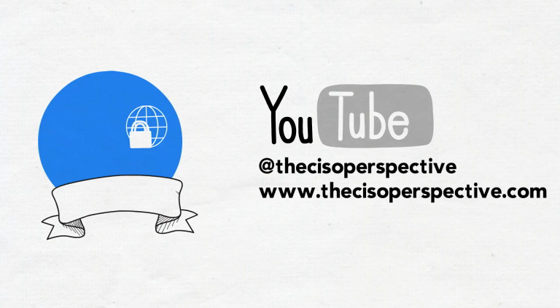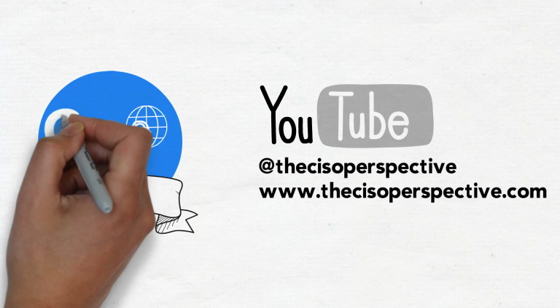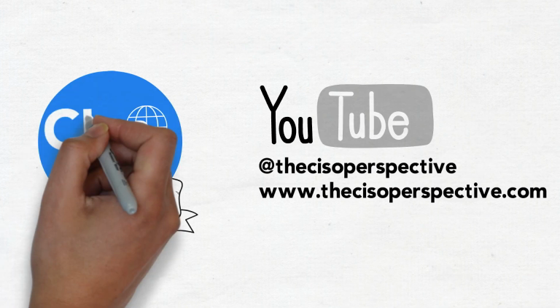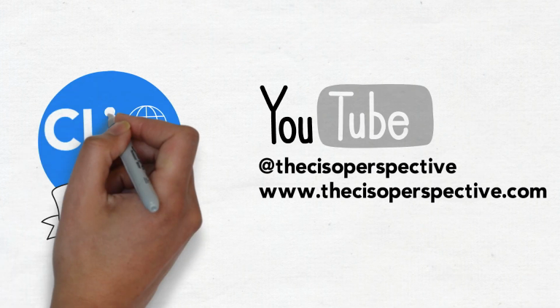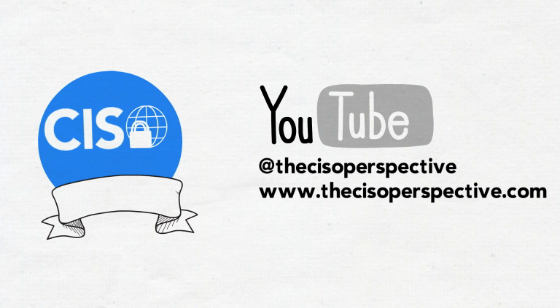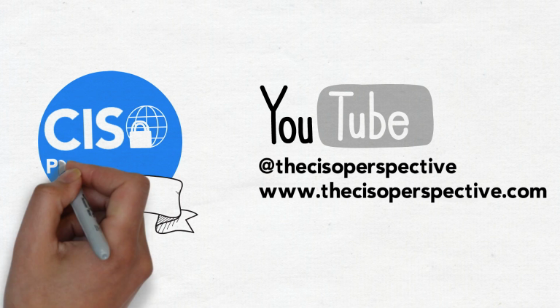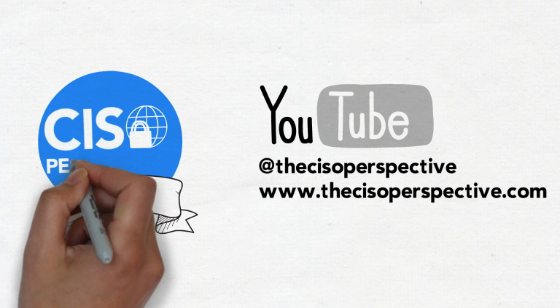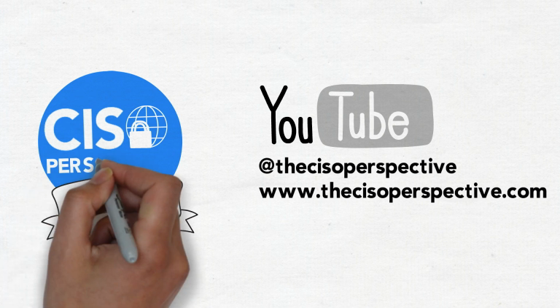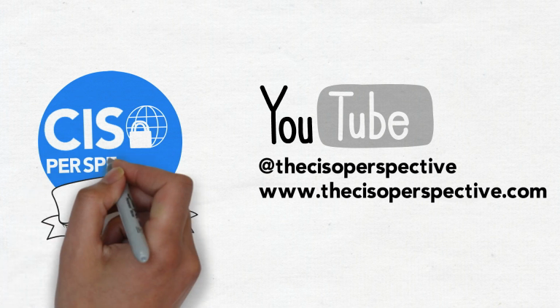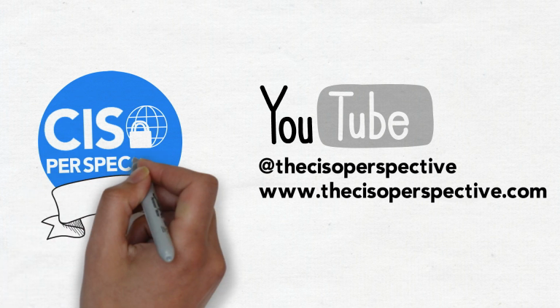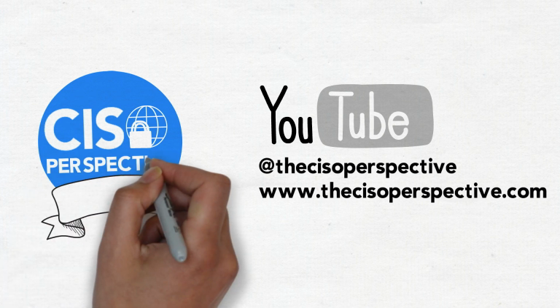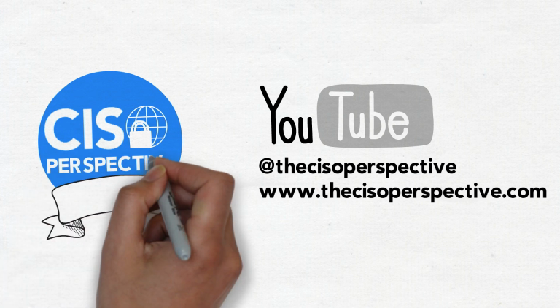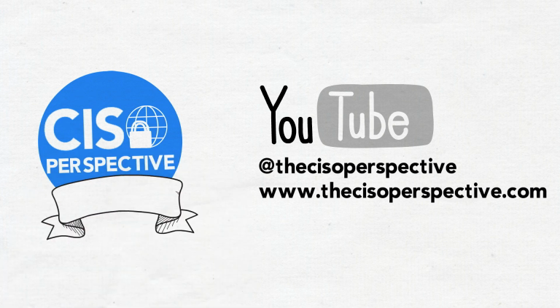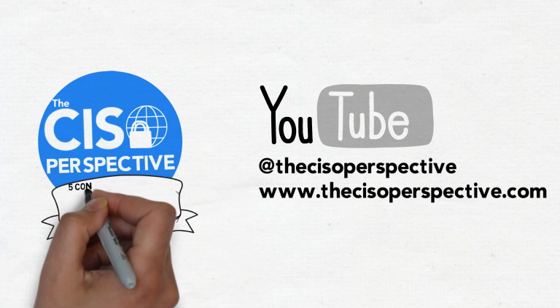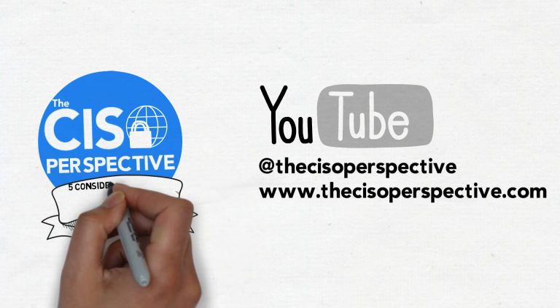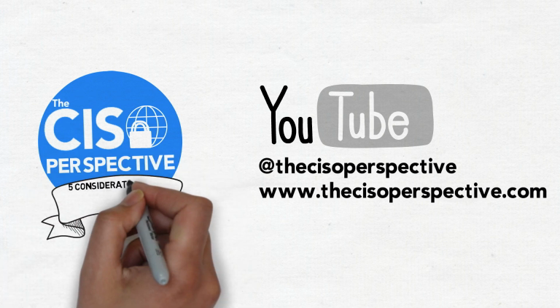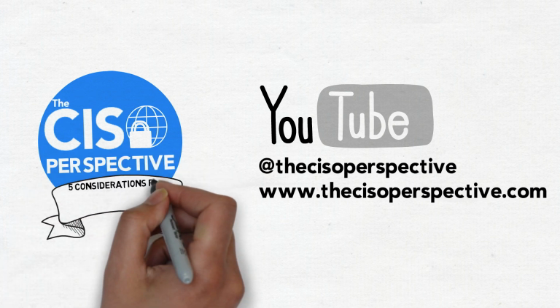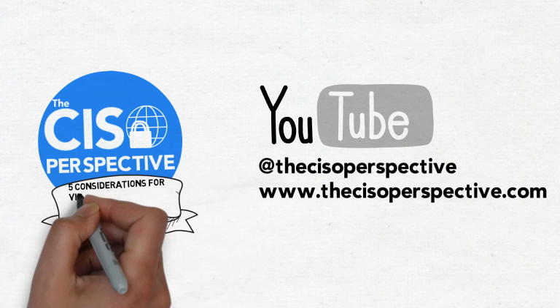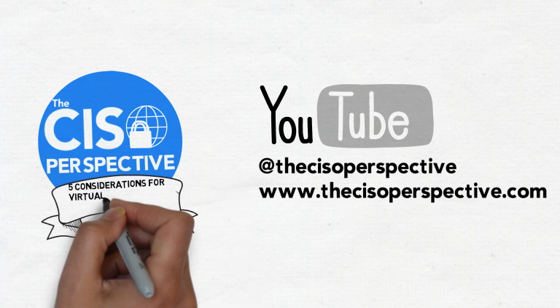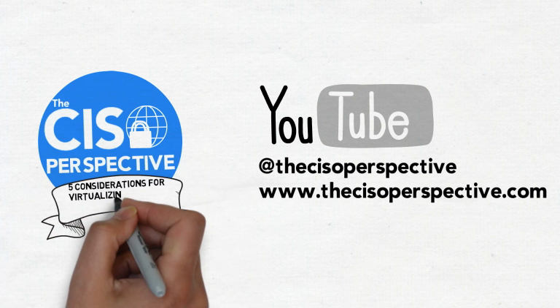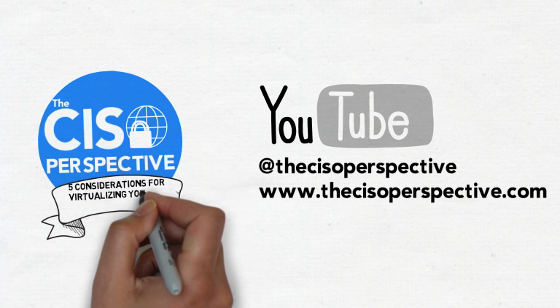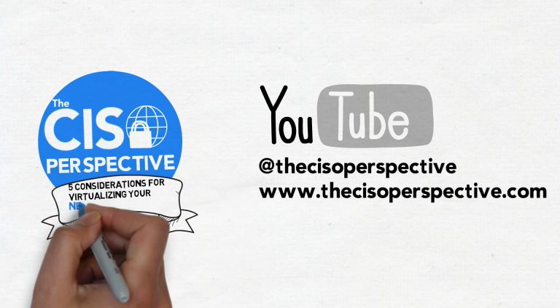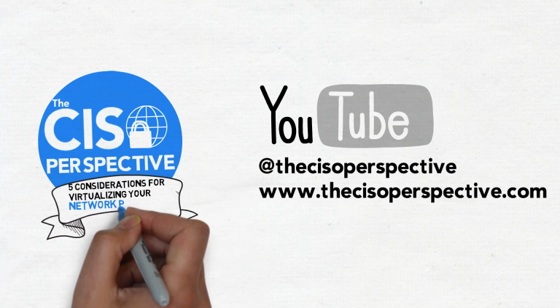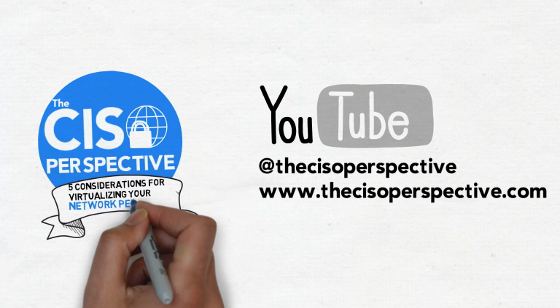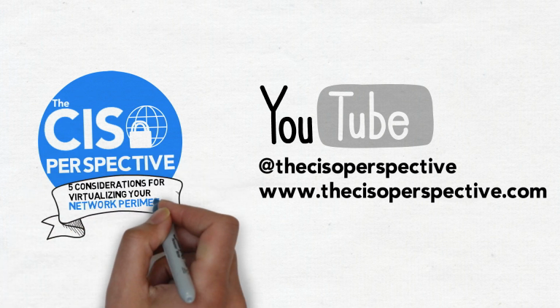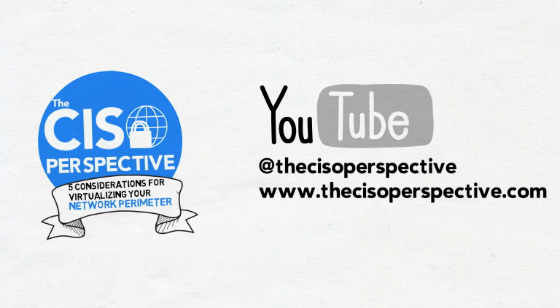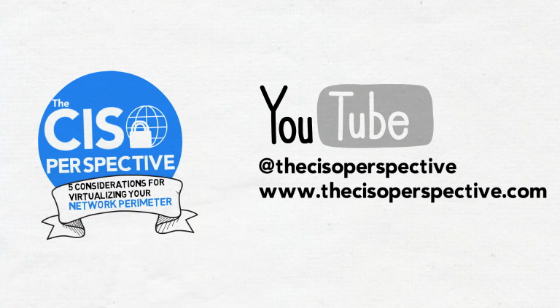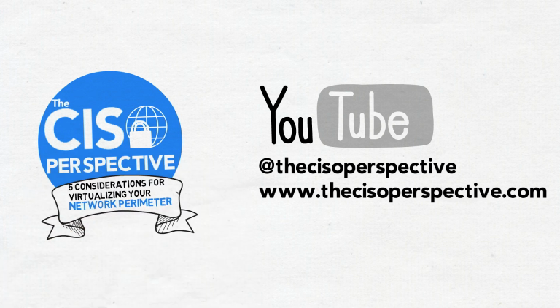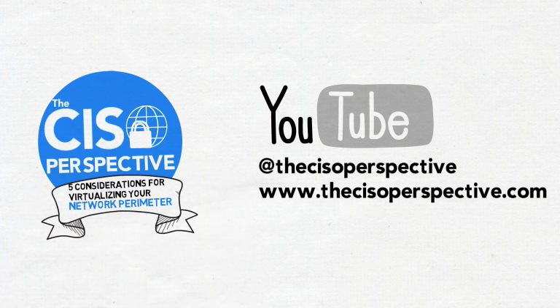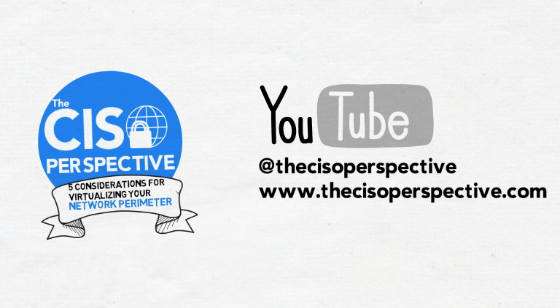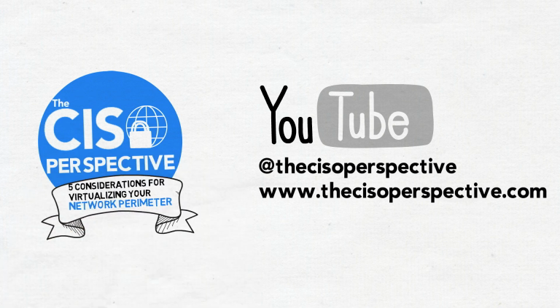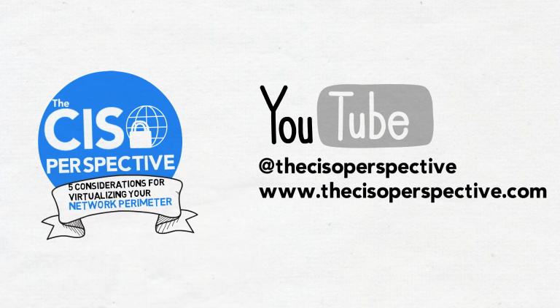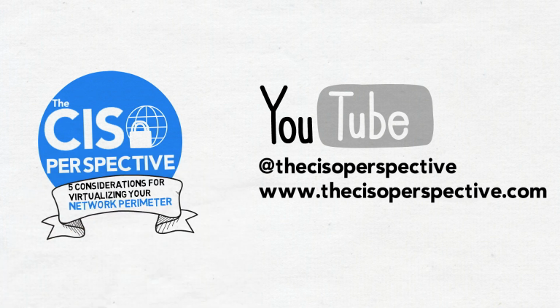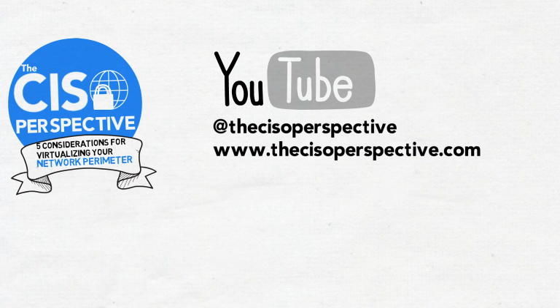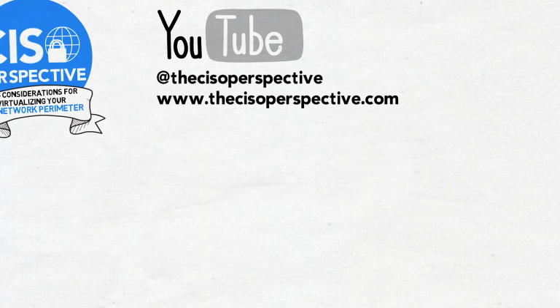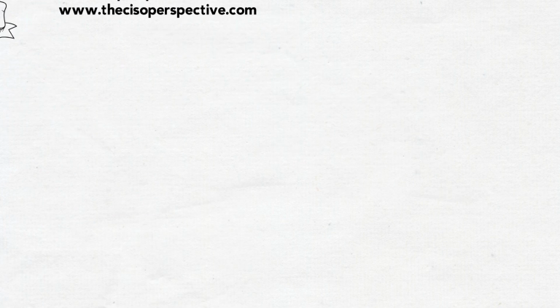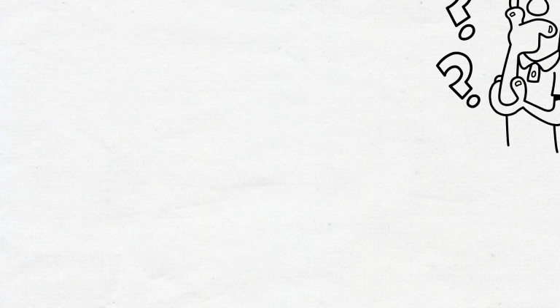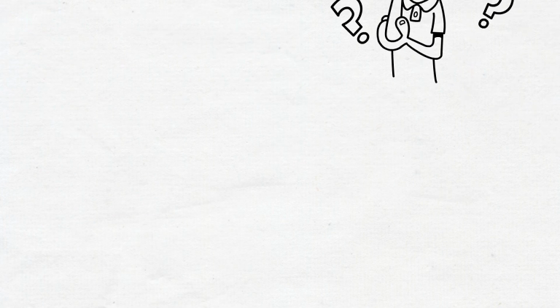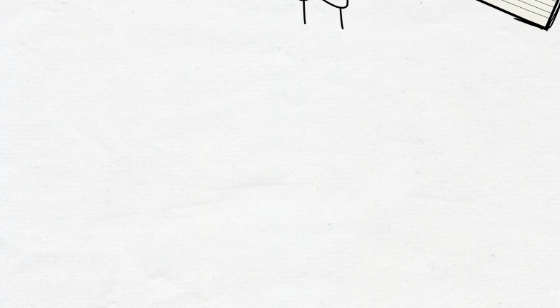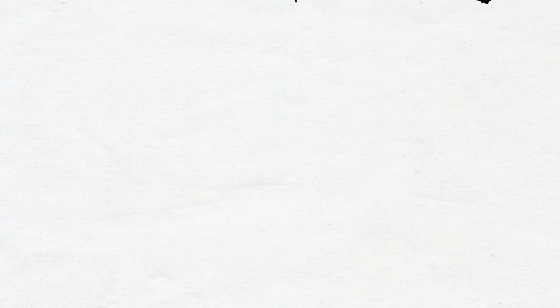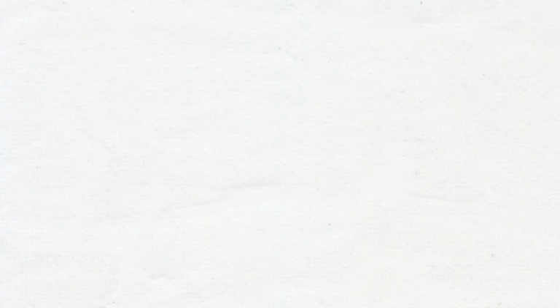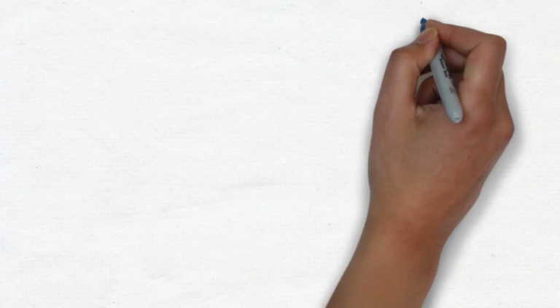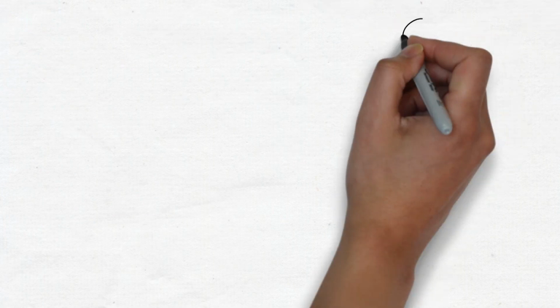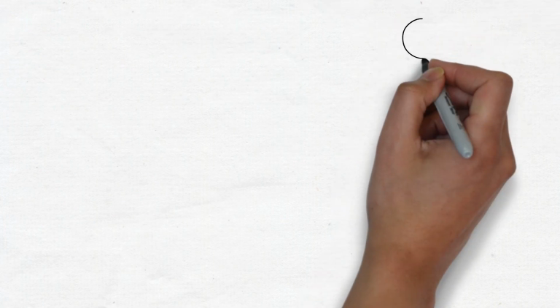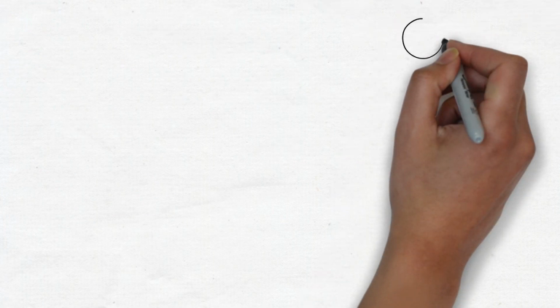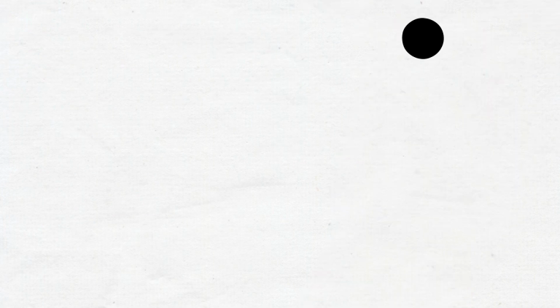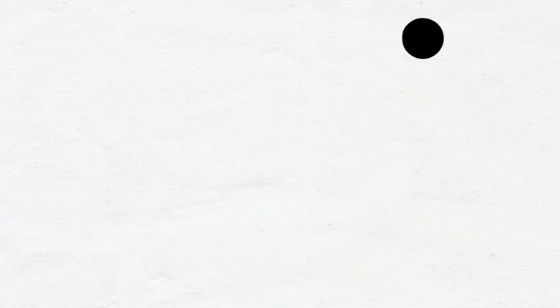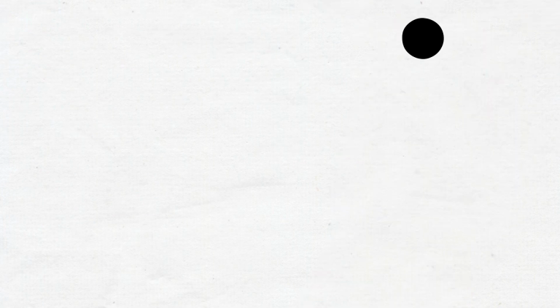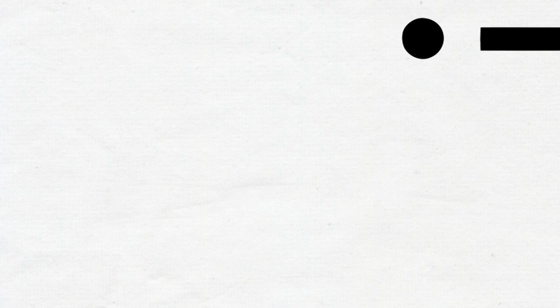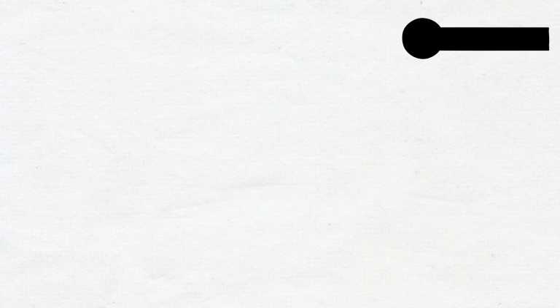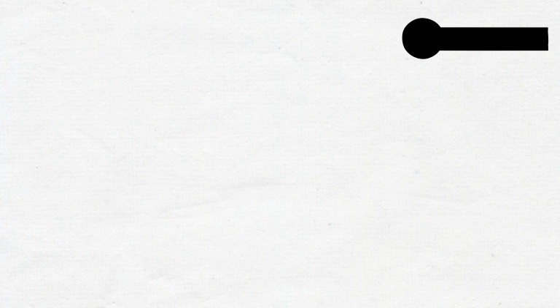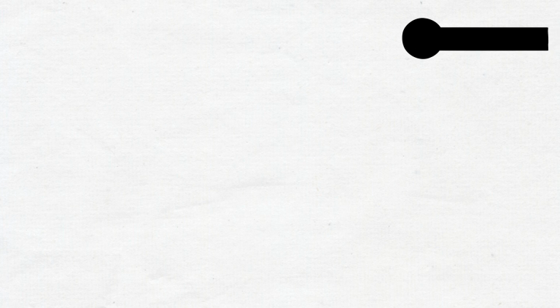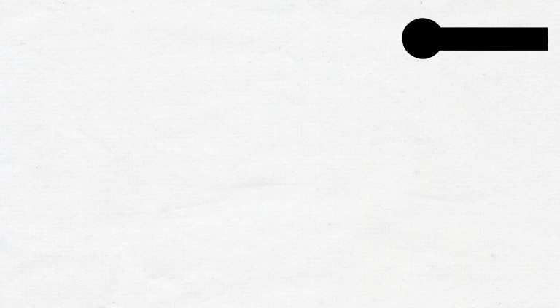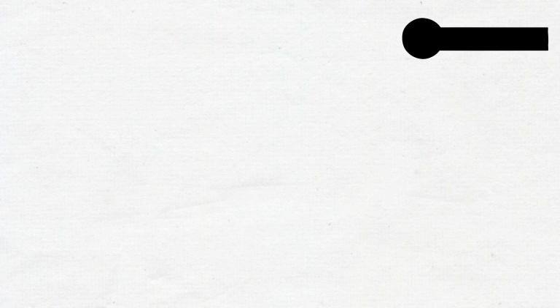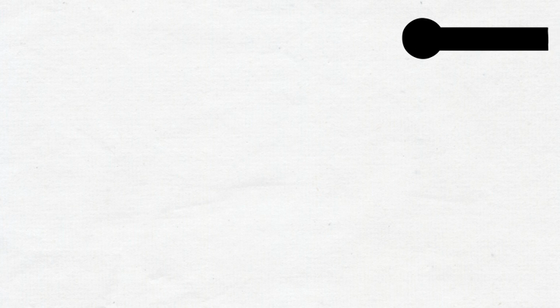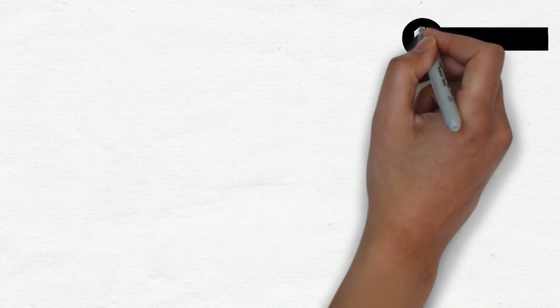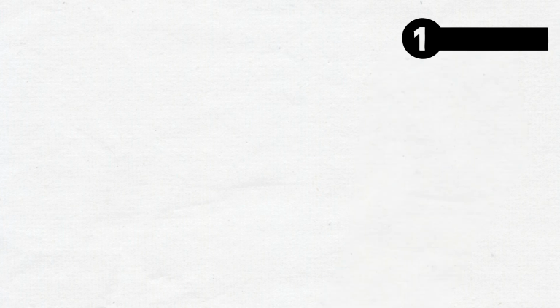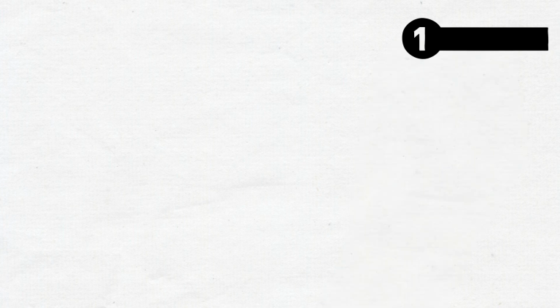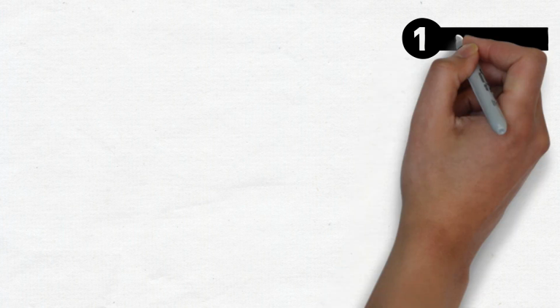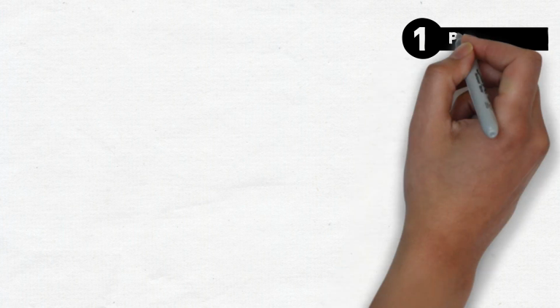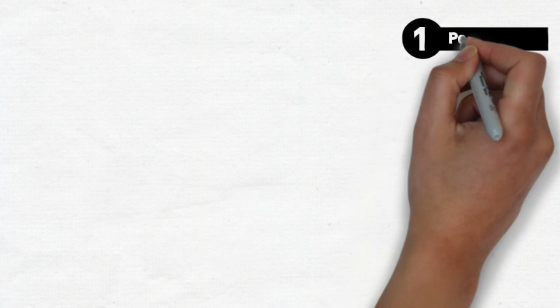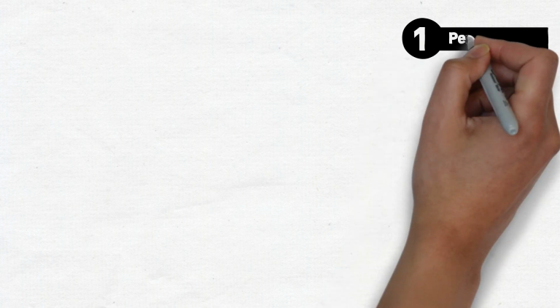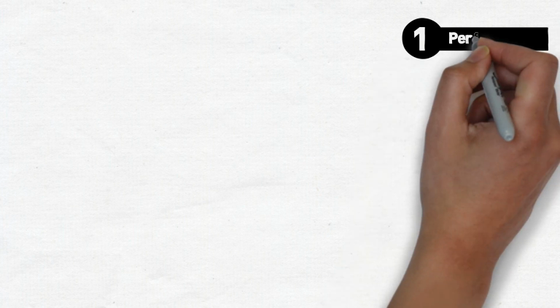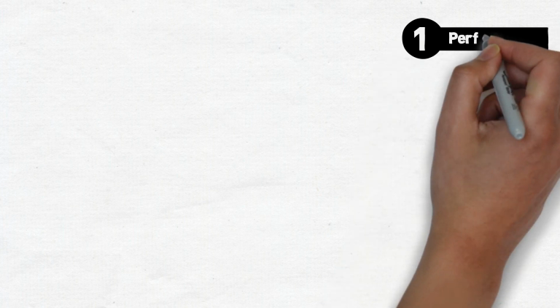I'm Andy with the CISO Perspective, and today we're going to look at five considerations in virtualizing your network perimeter. Number one: performance.